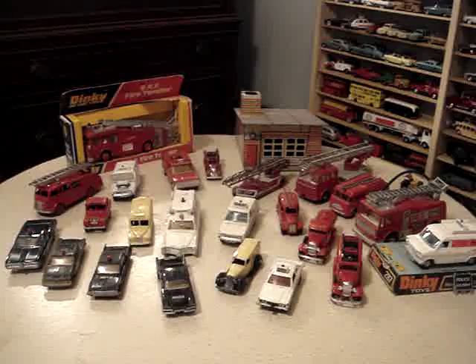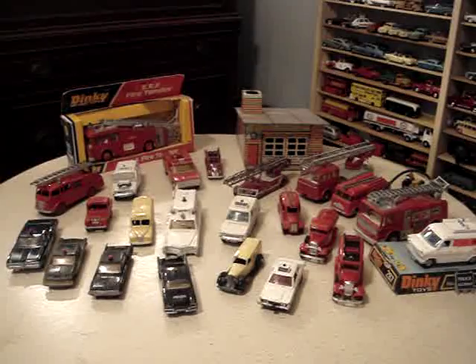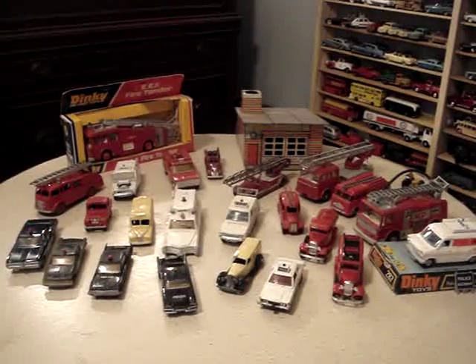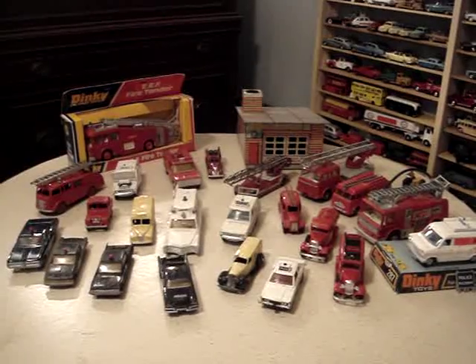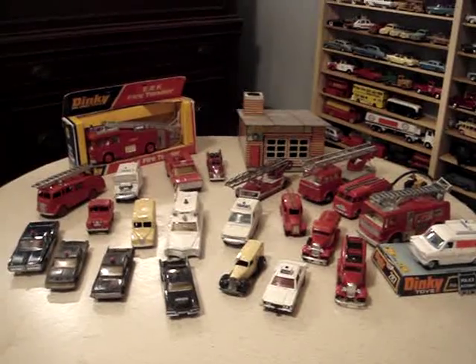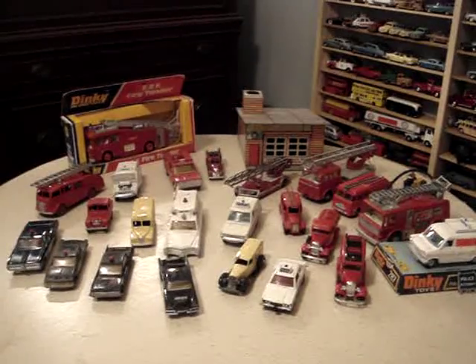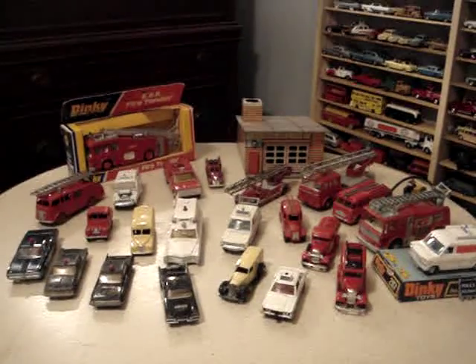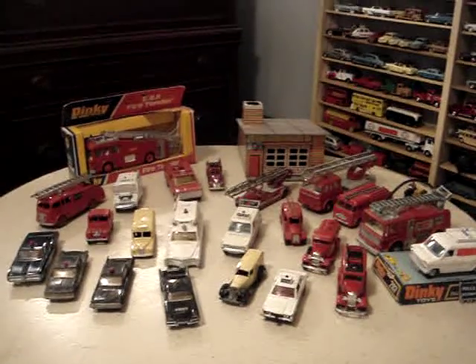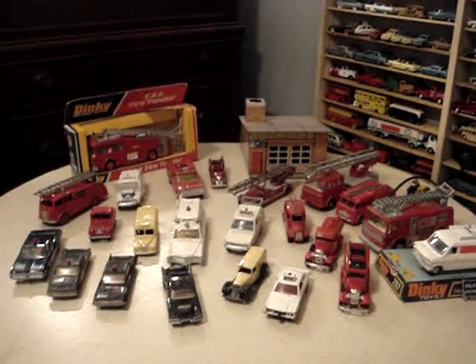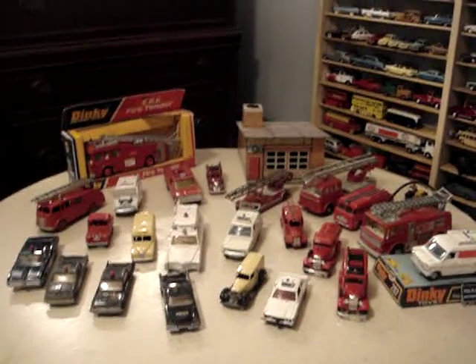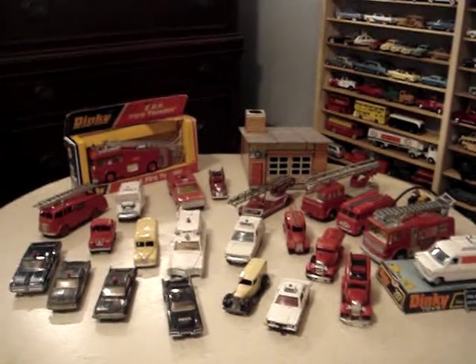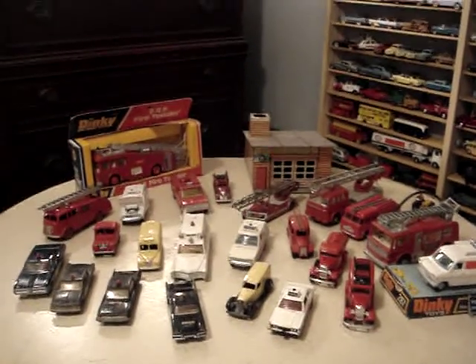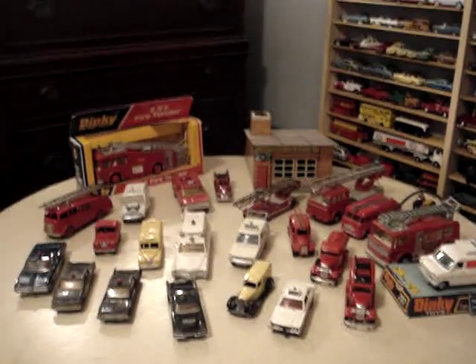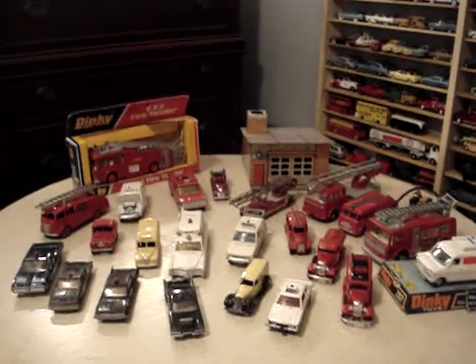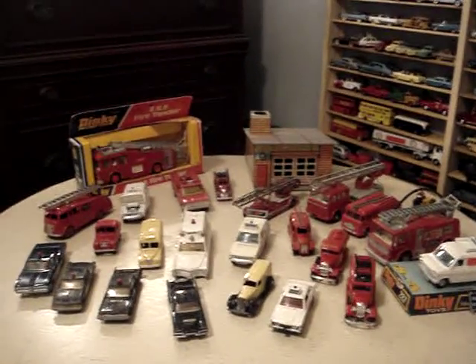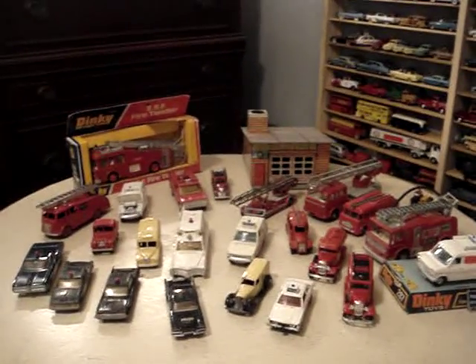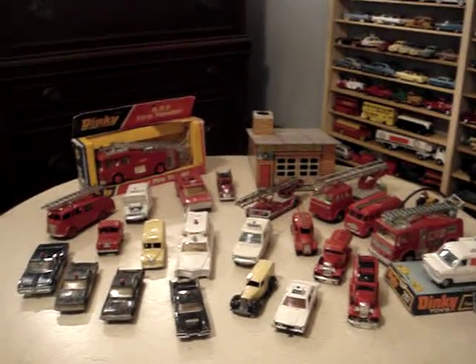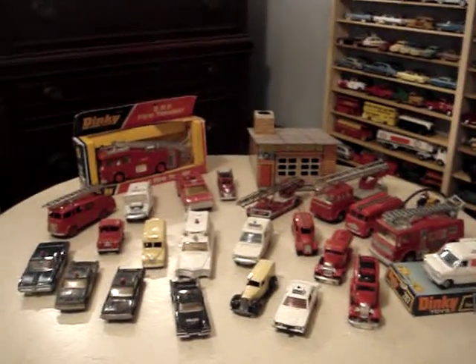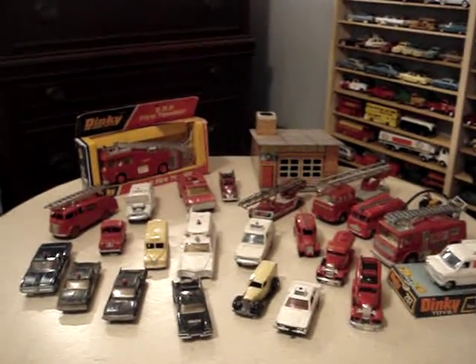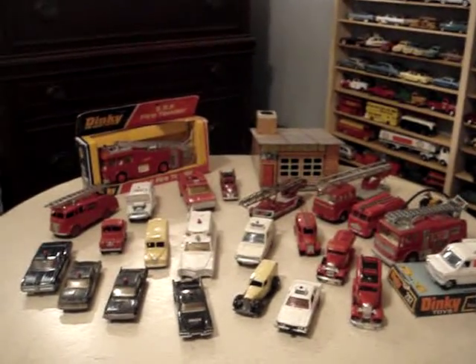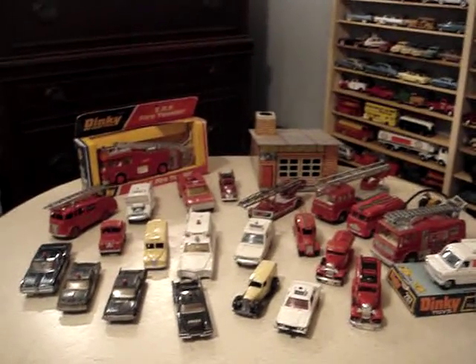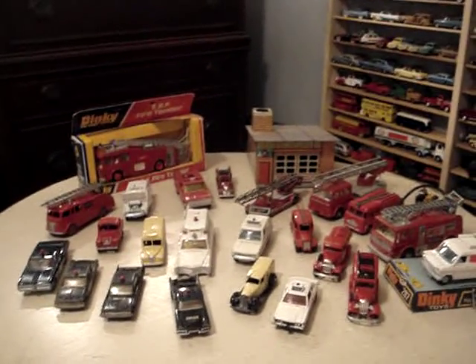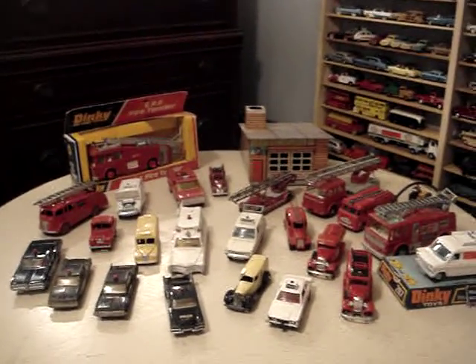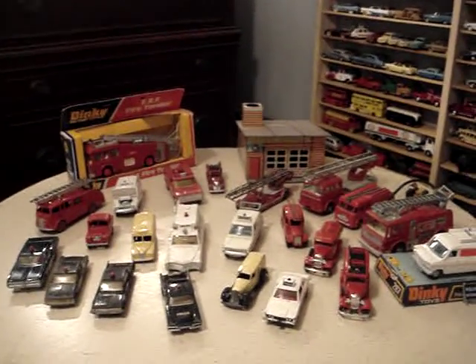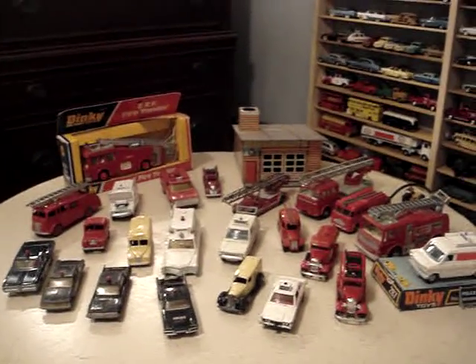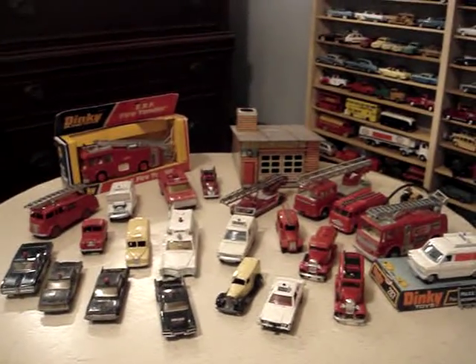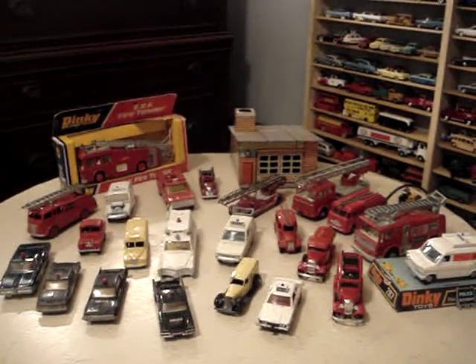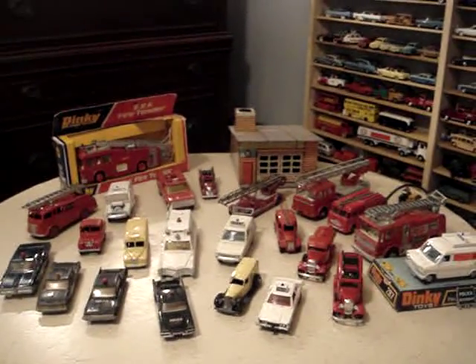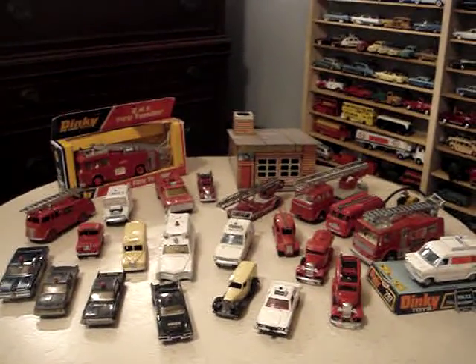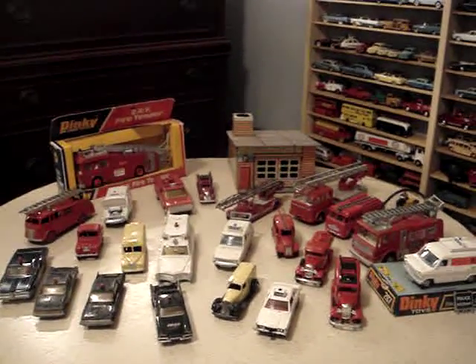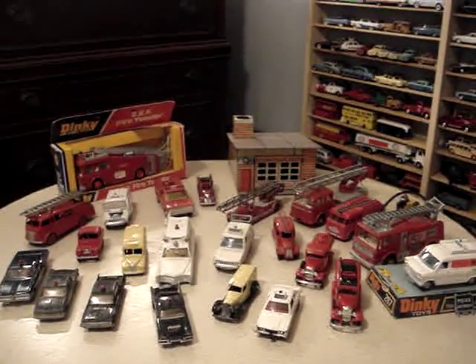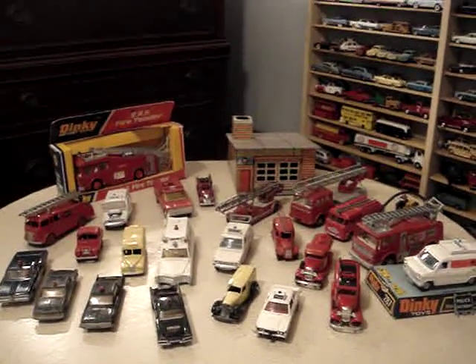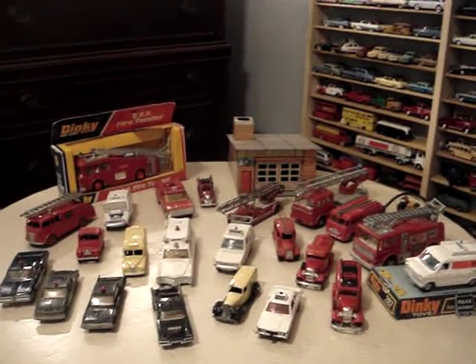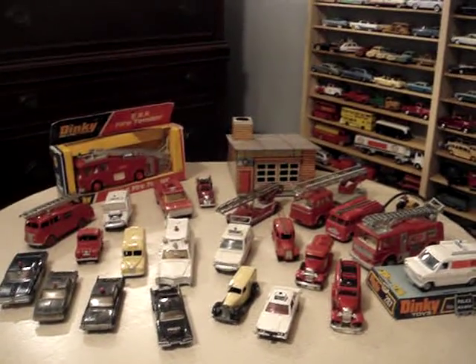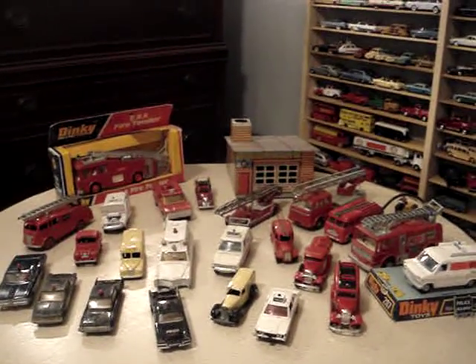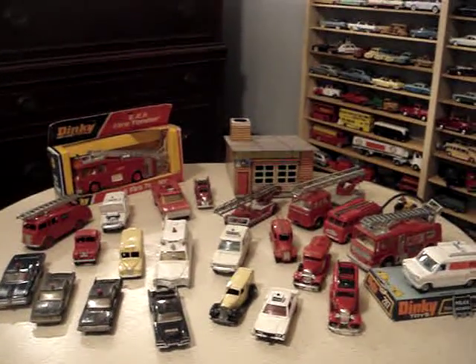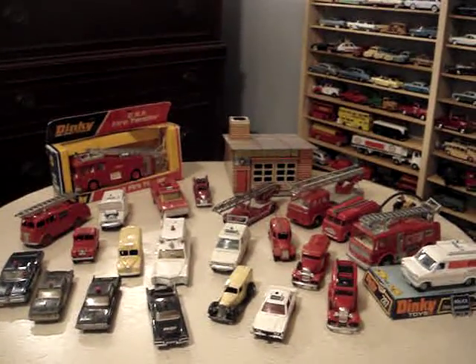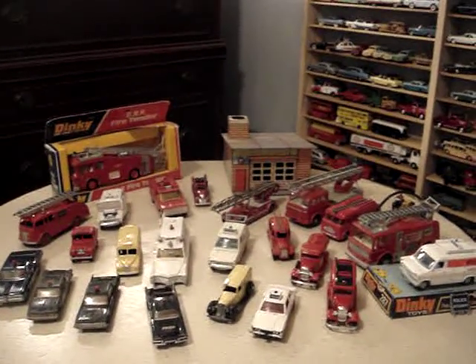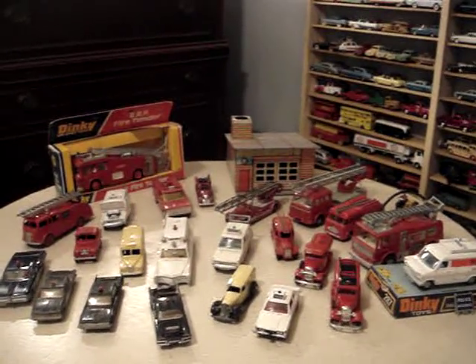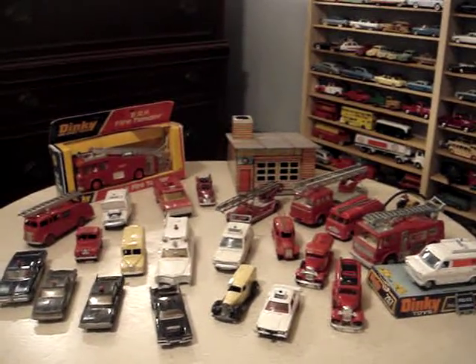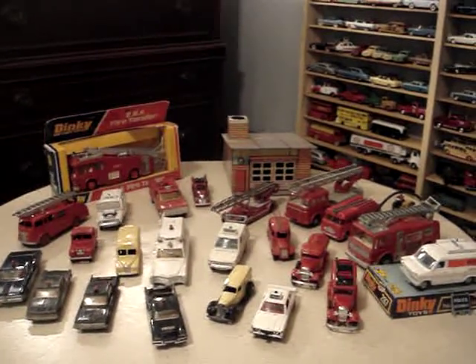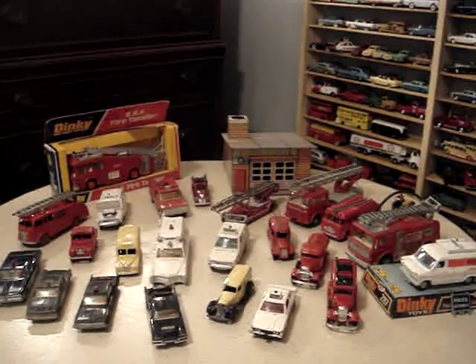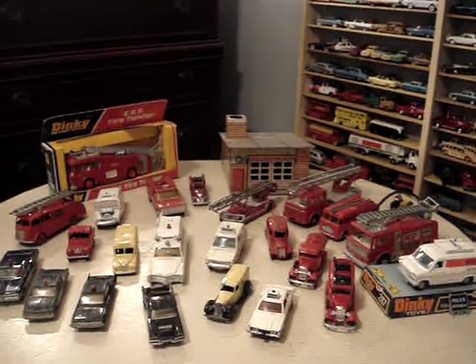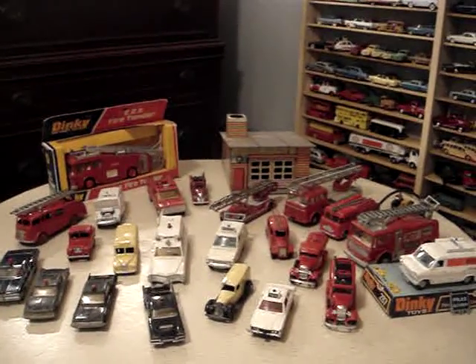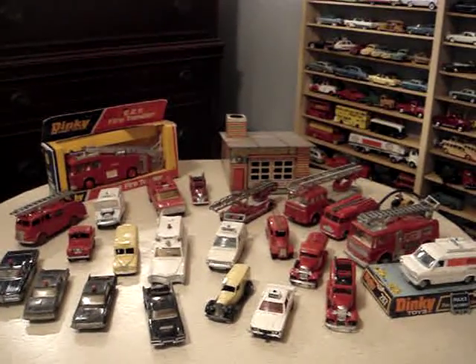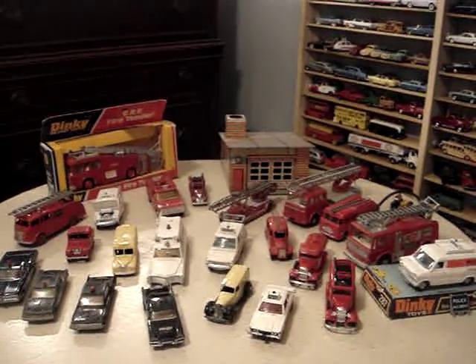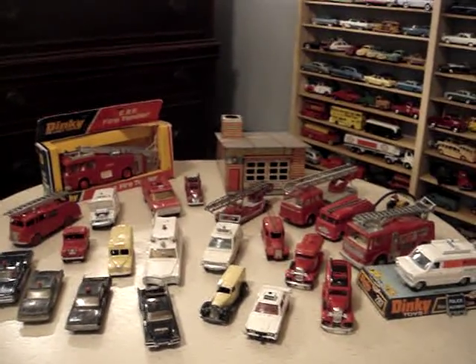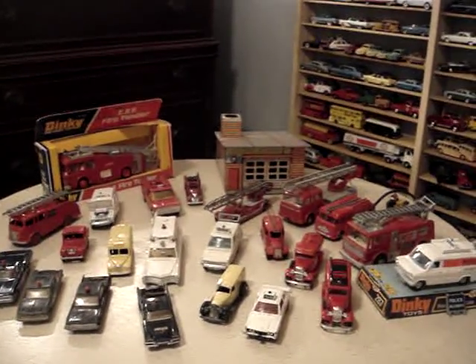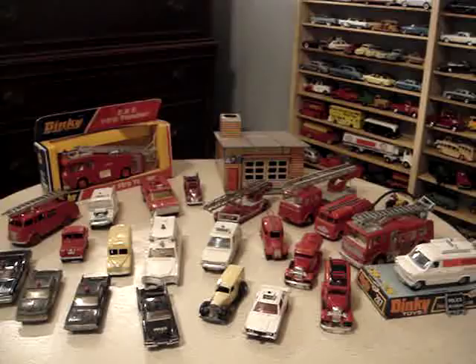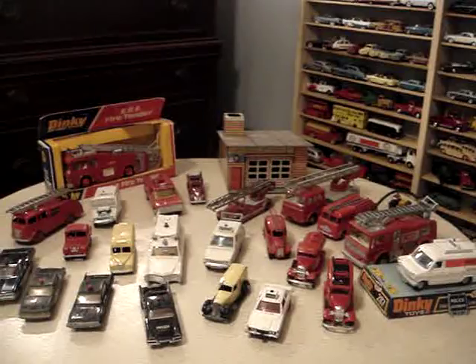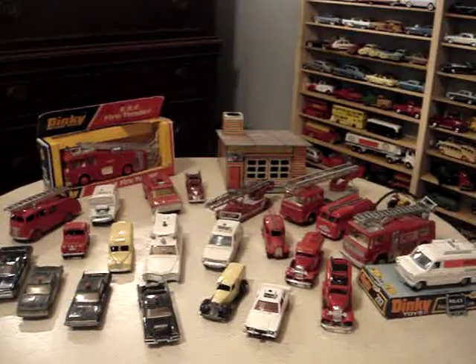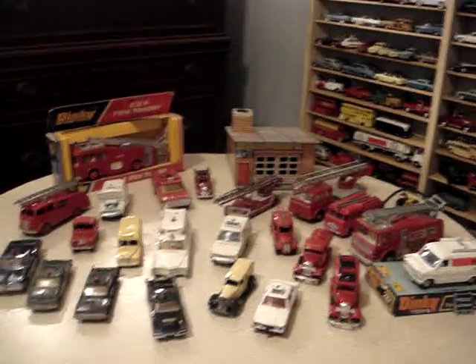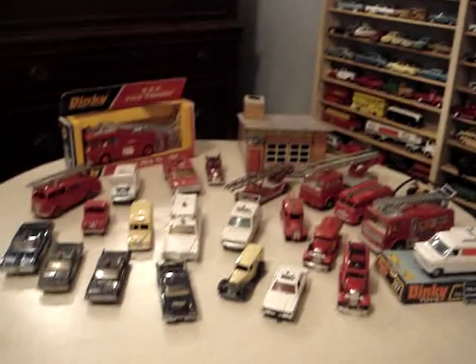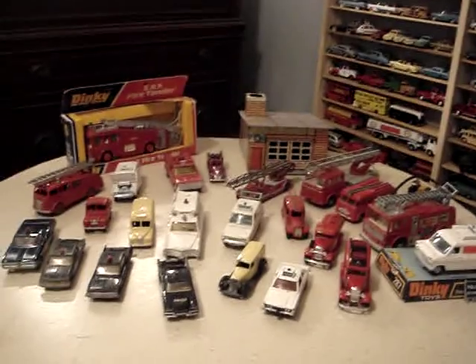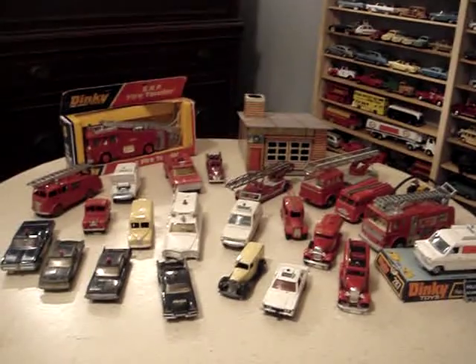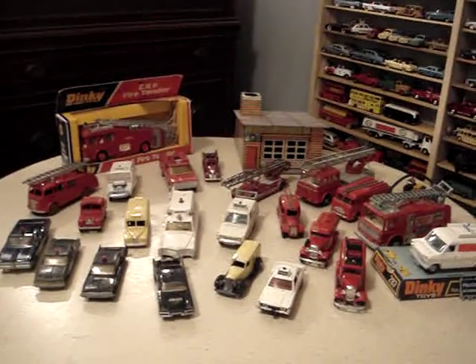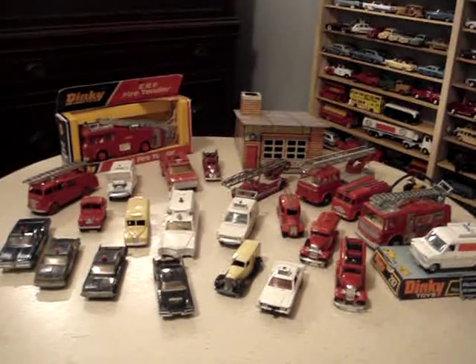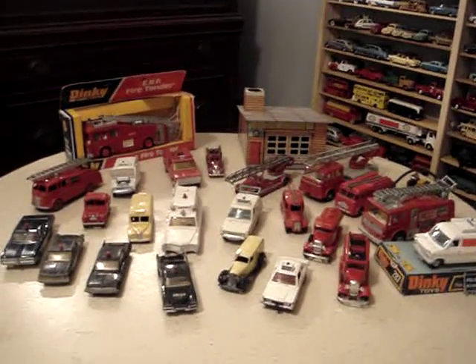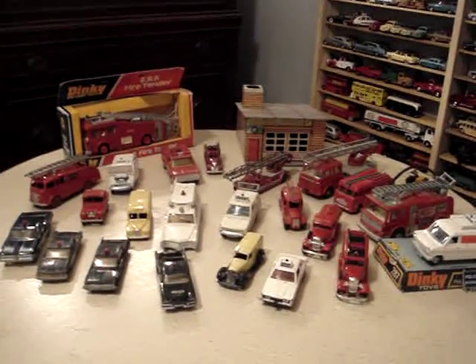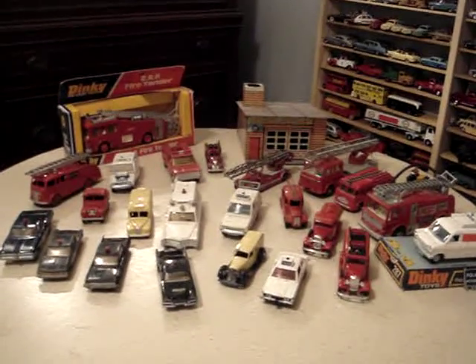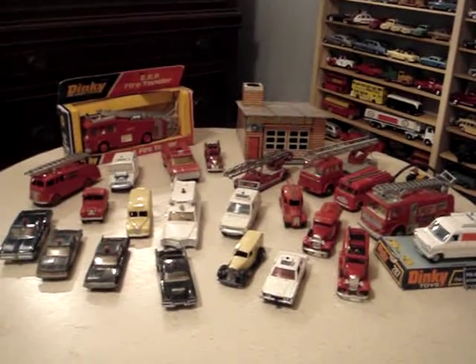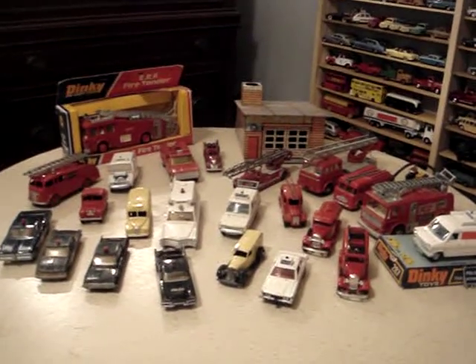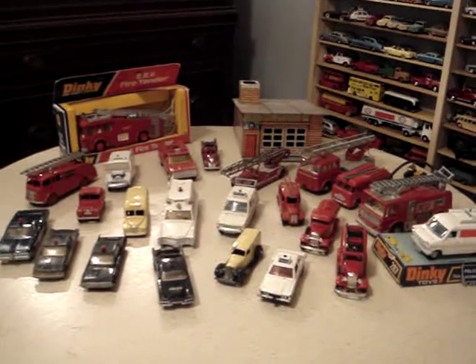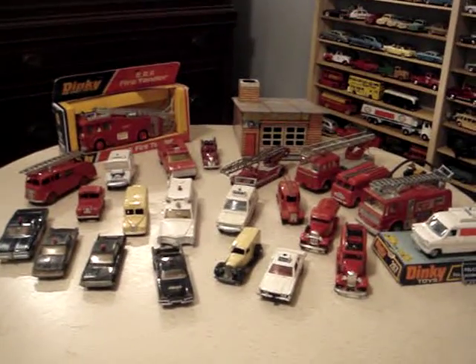Here's another part of my diecast 1/43rd scale collection of dinky toys and more.